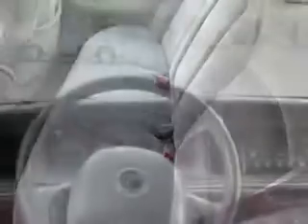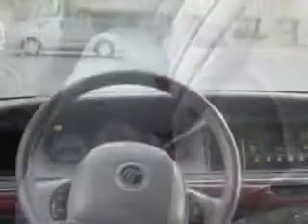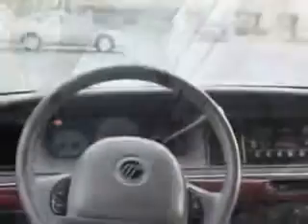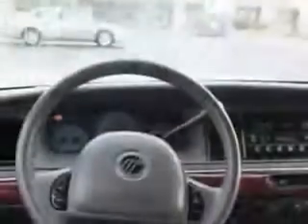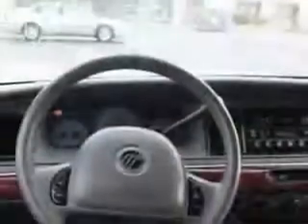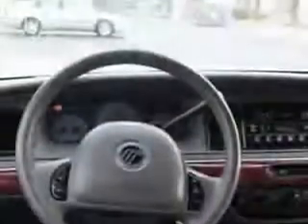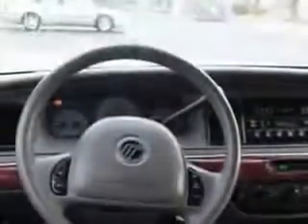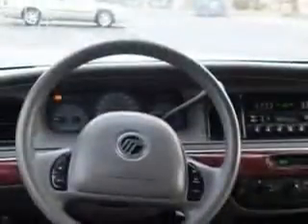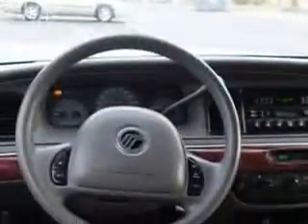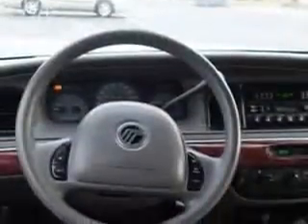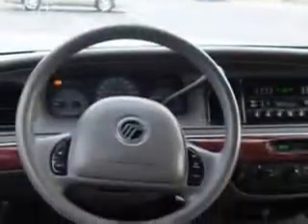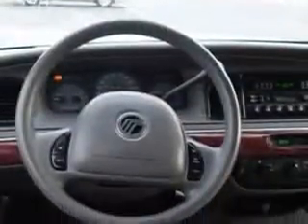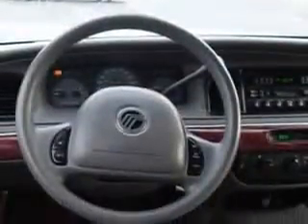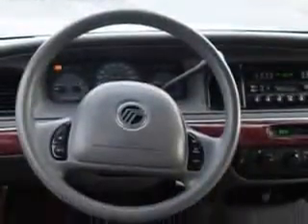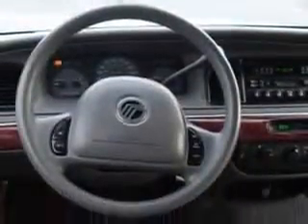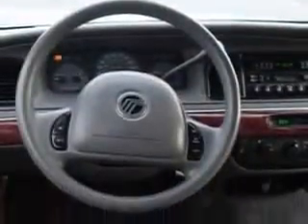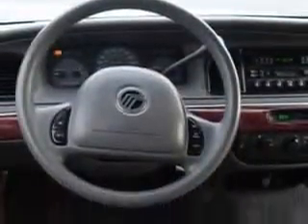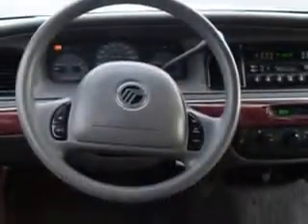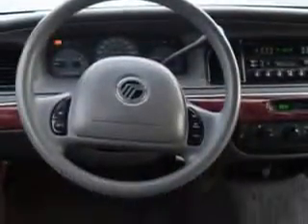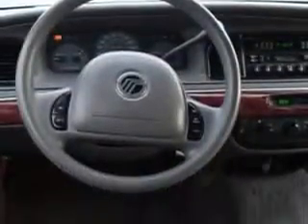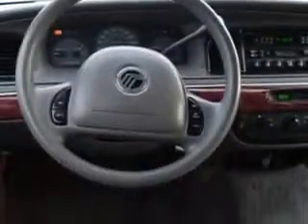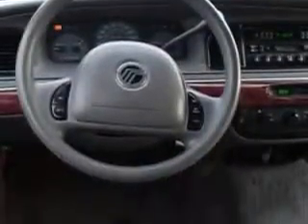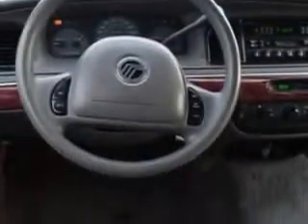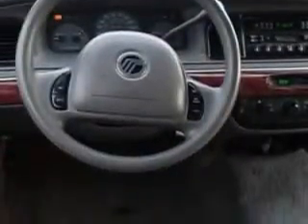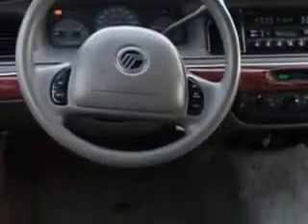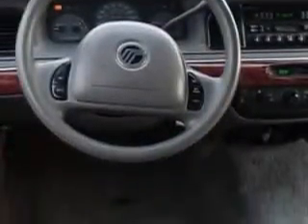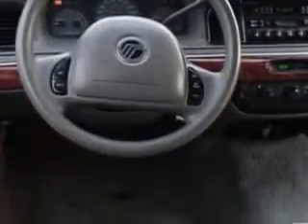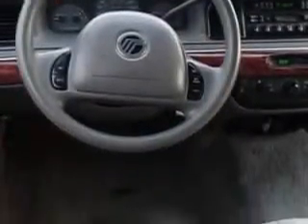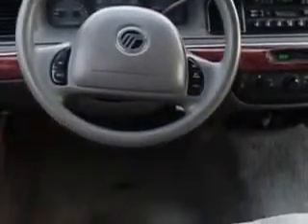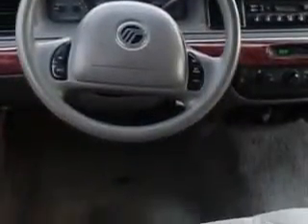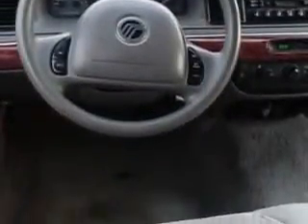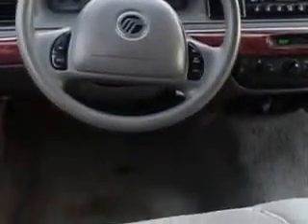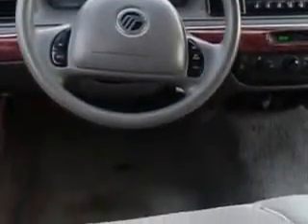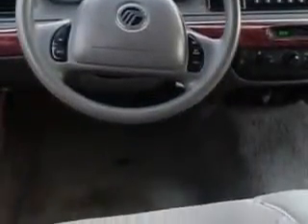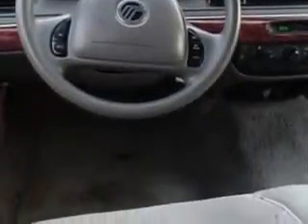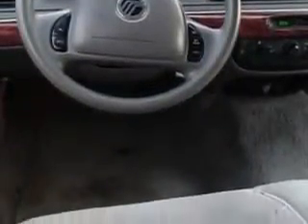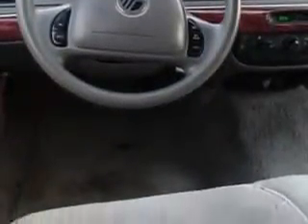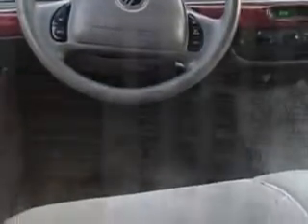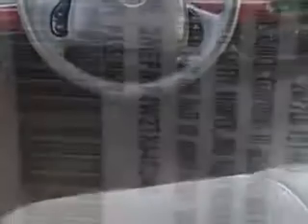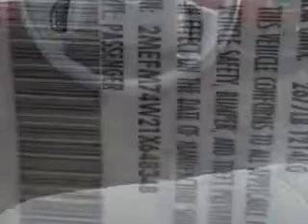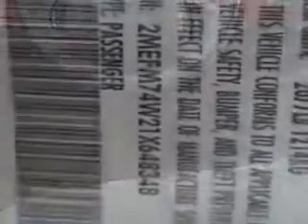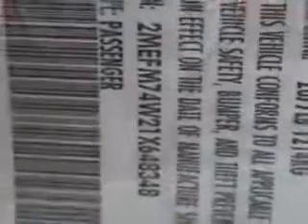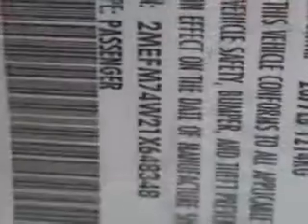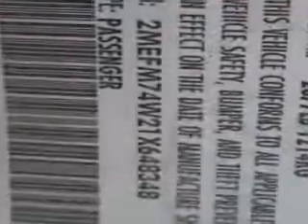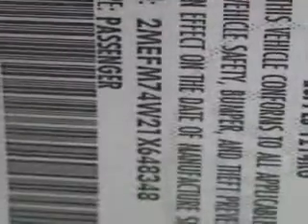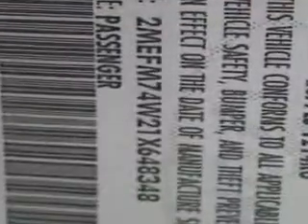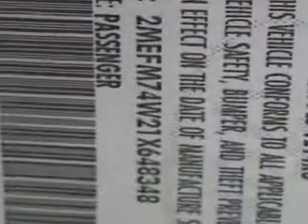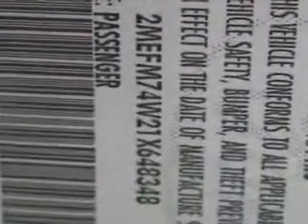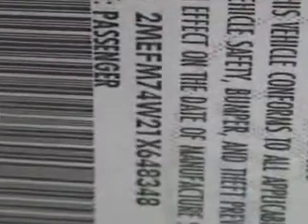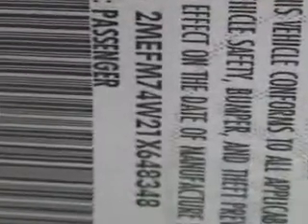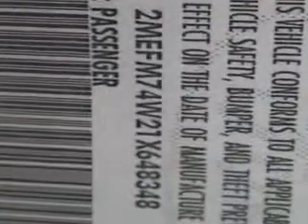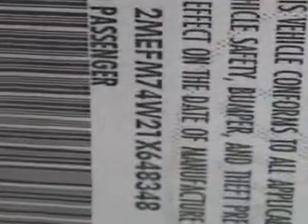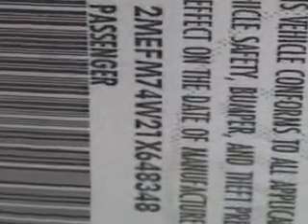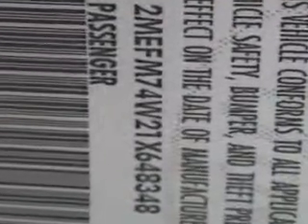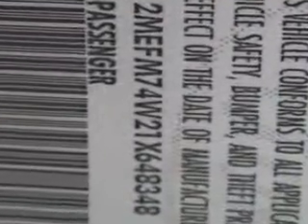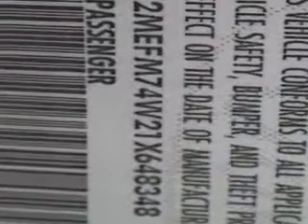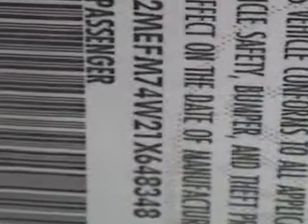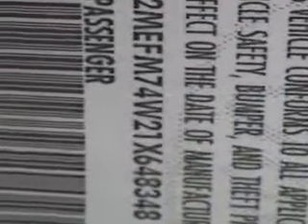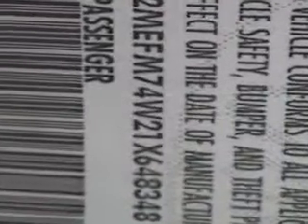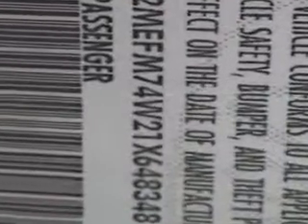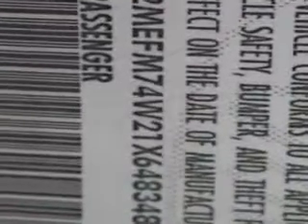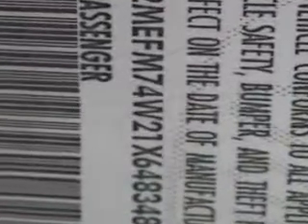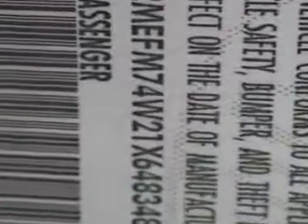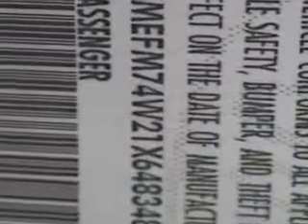Enjoy the drive, have peace of mind, and drive your entire family in this 01 Mercury Grand Marquis. See us at Beach Cars today.